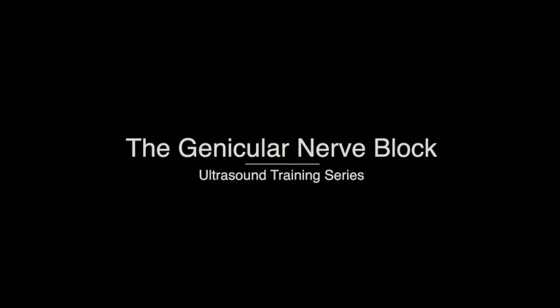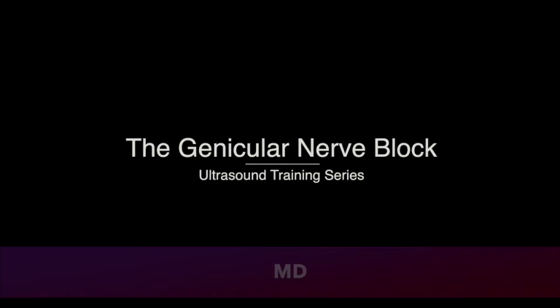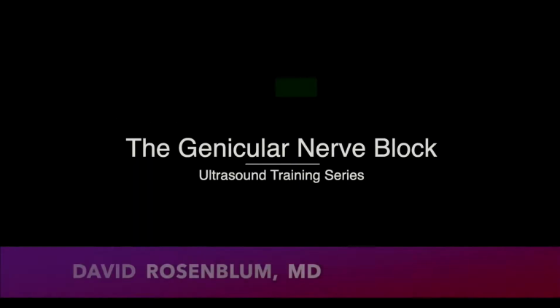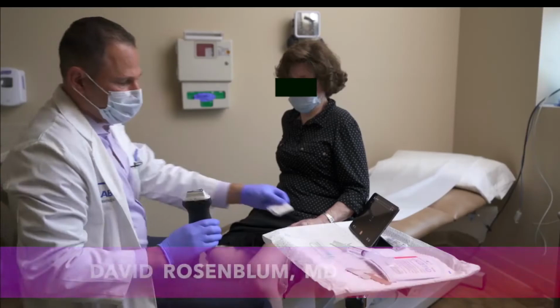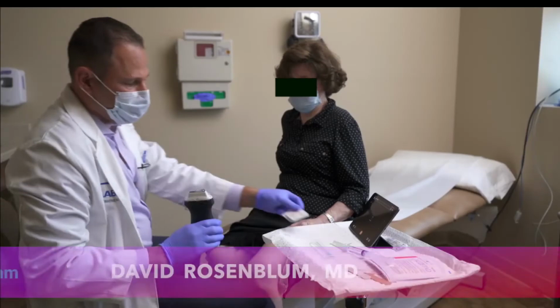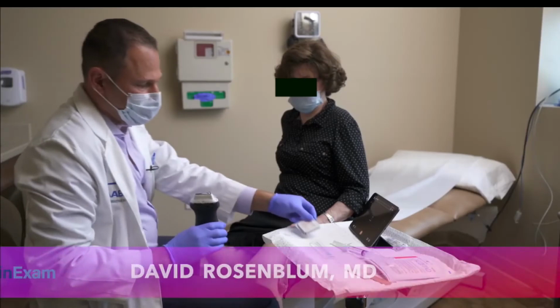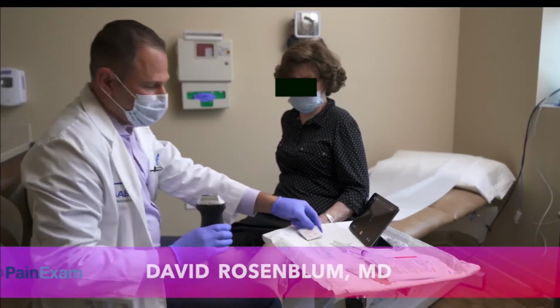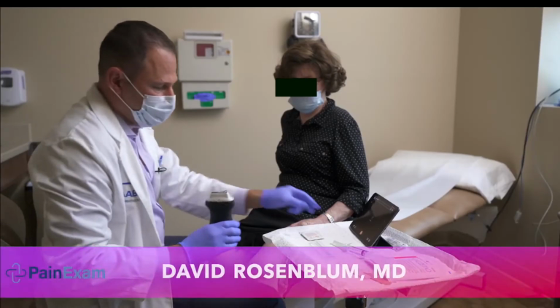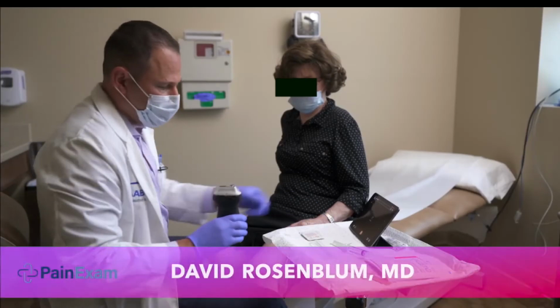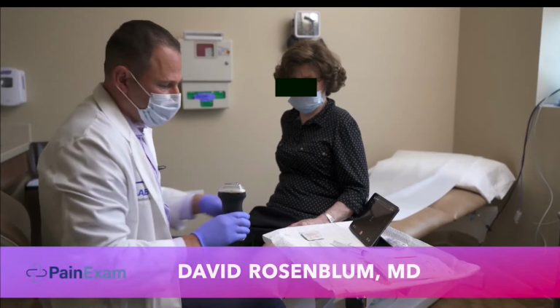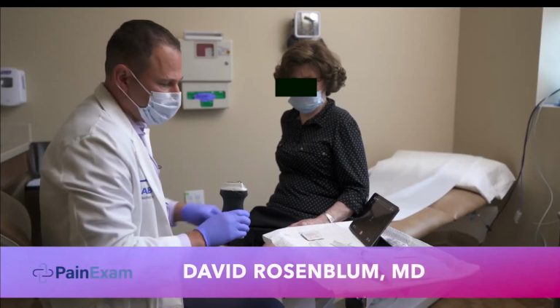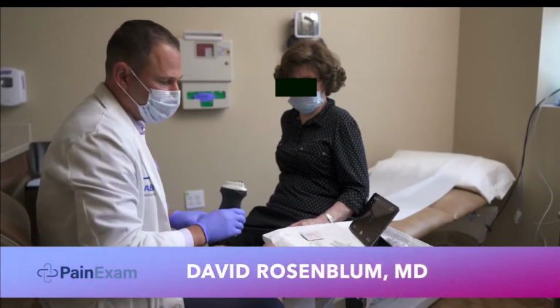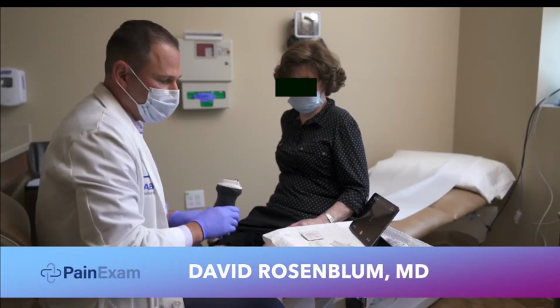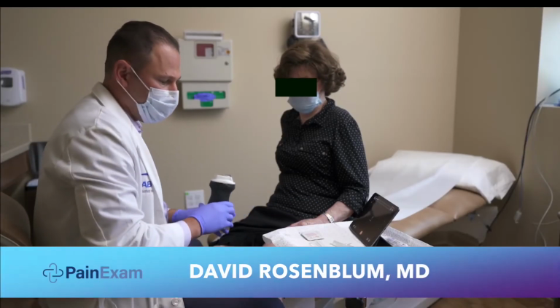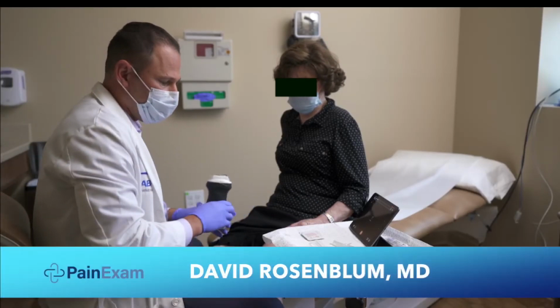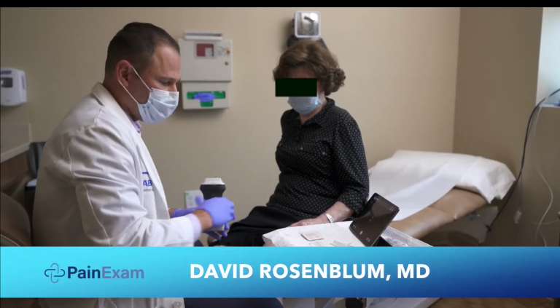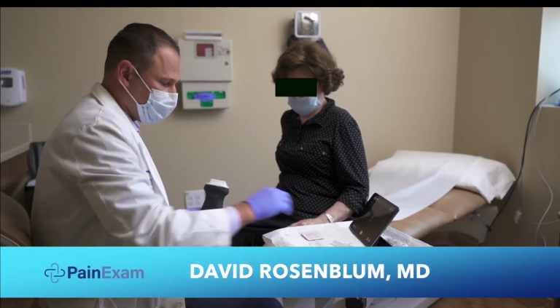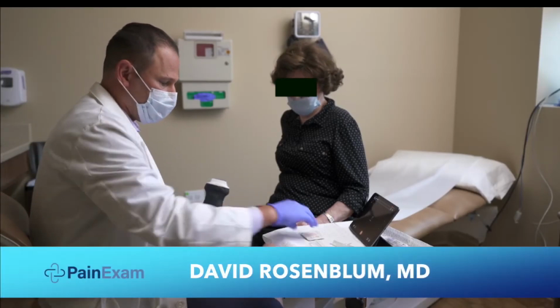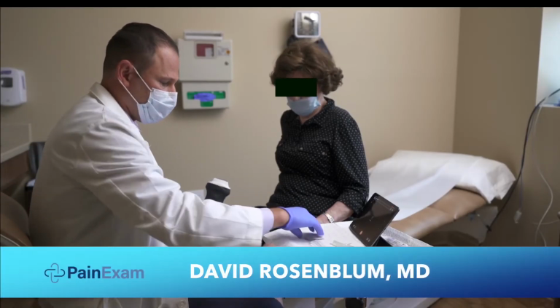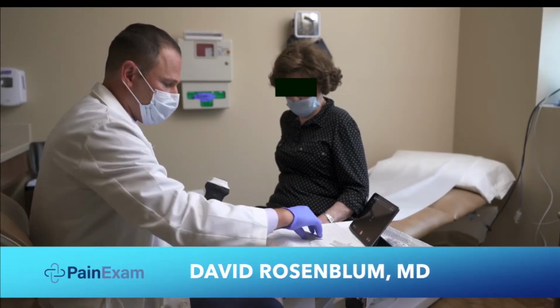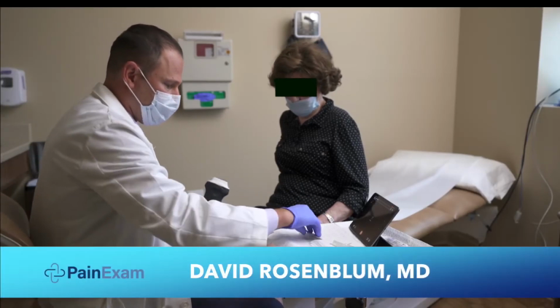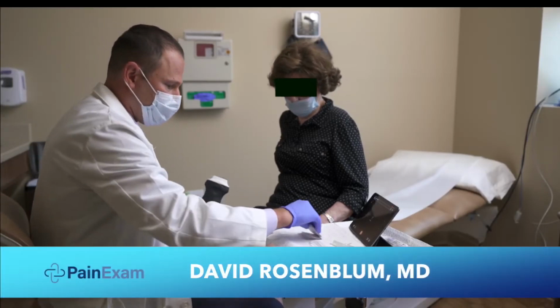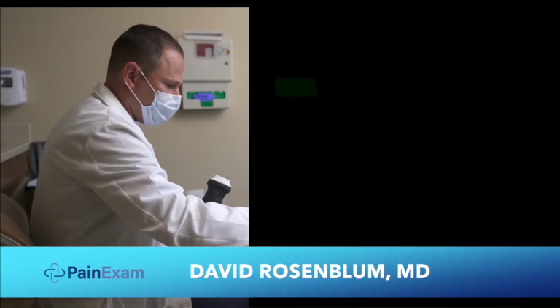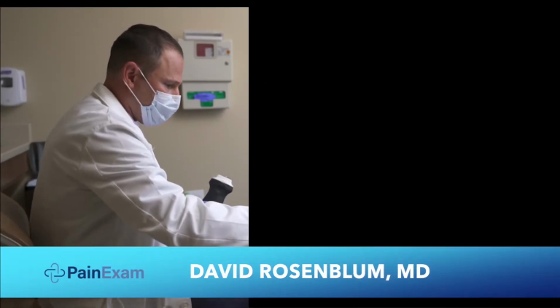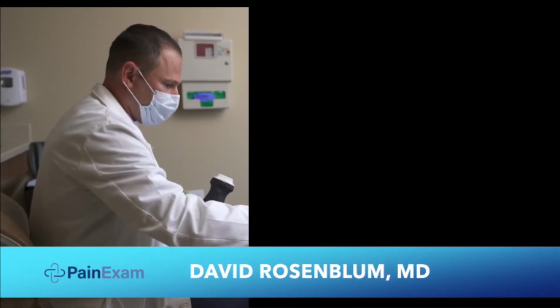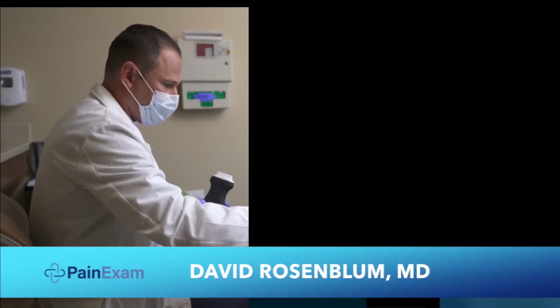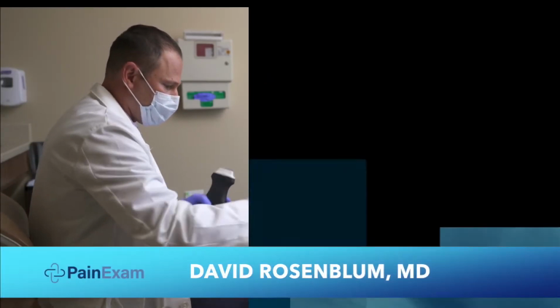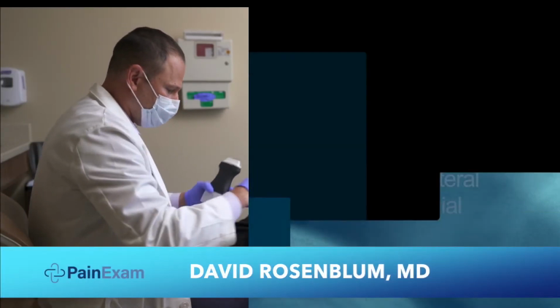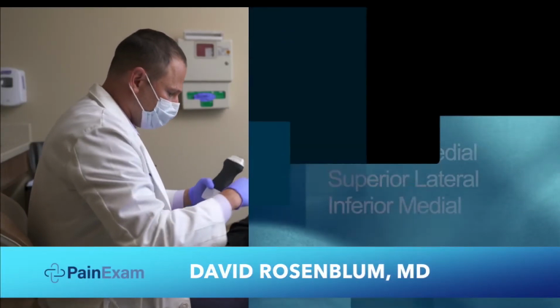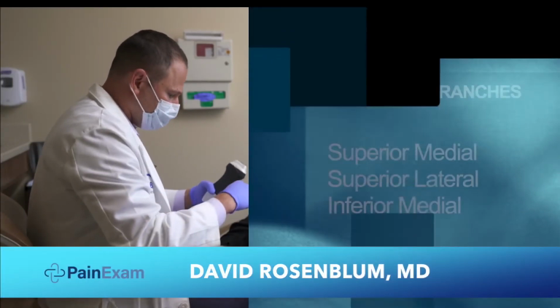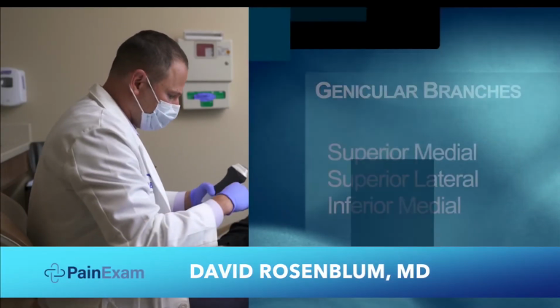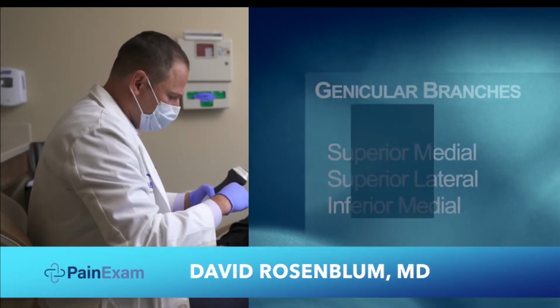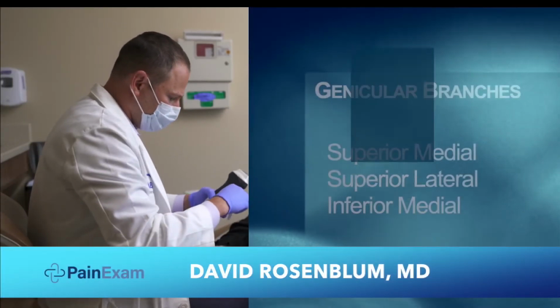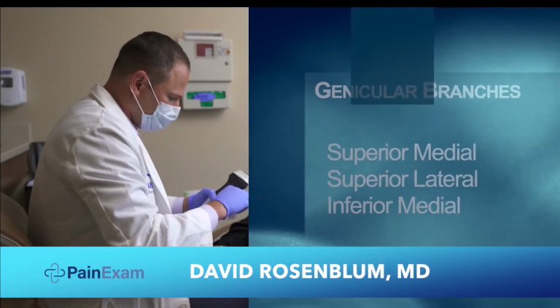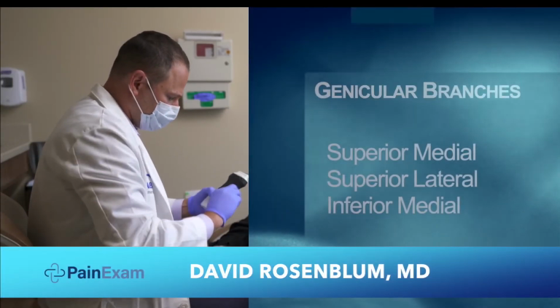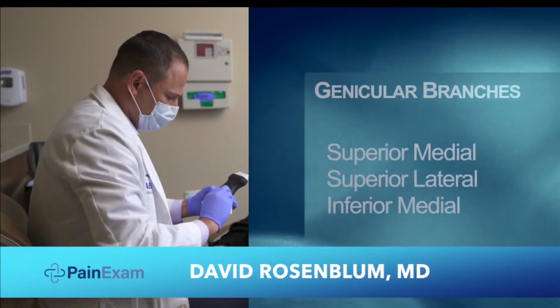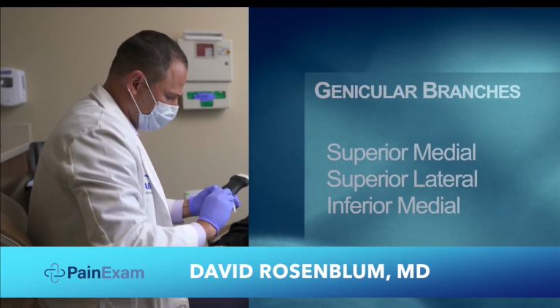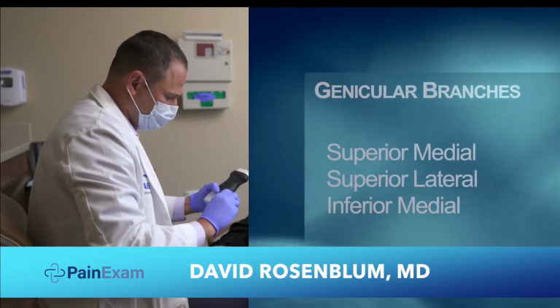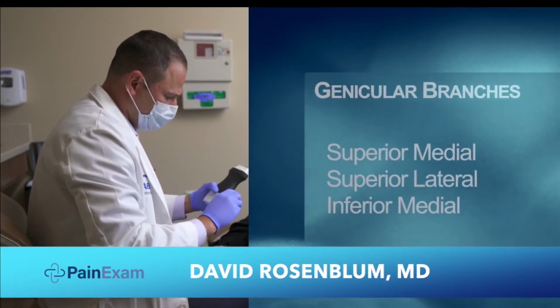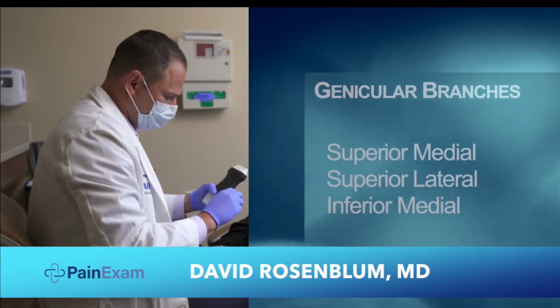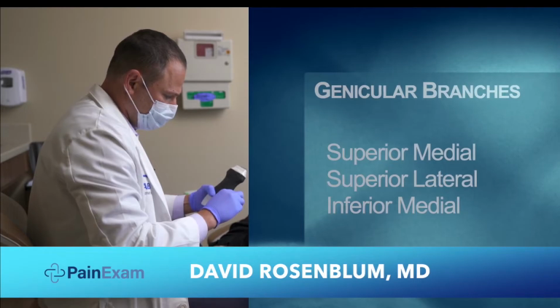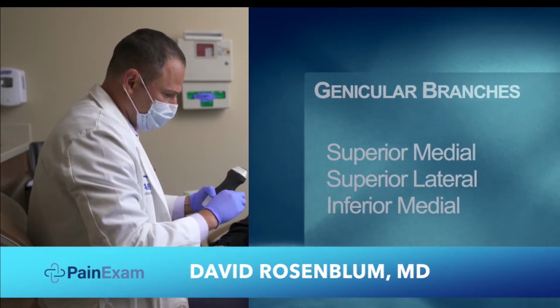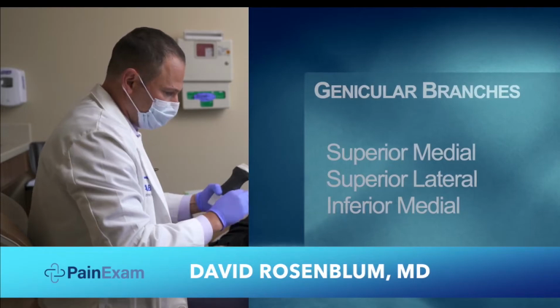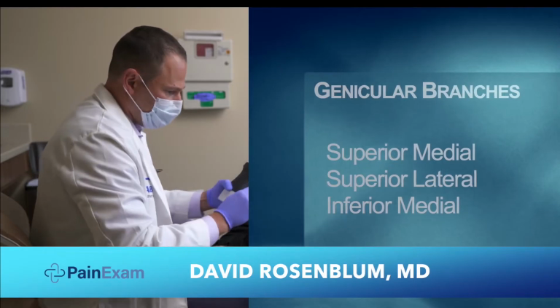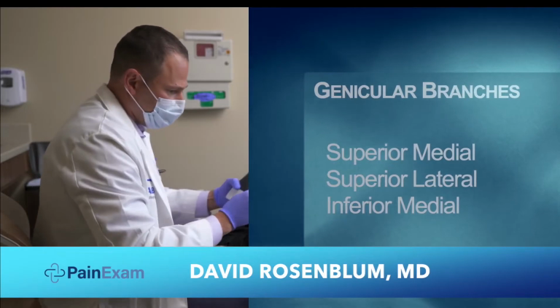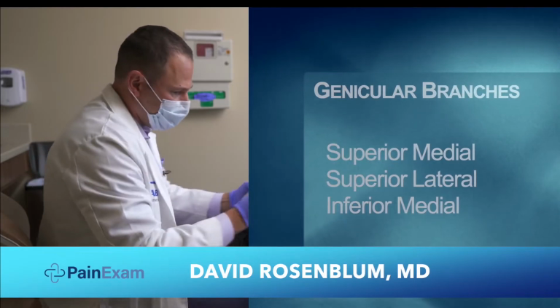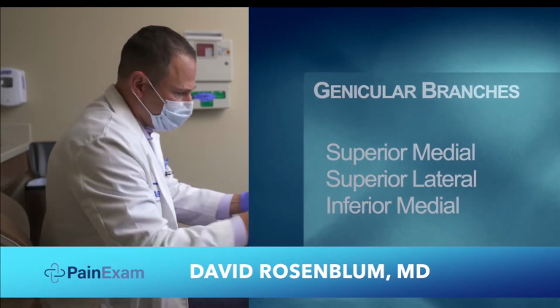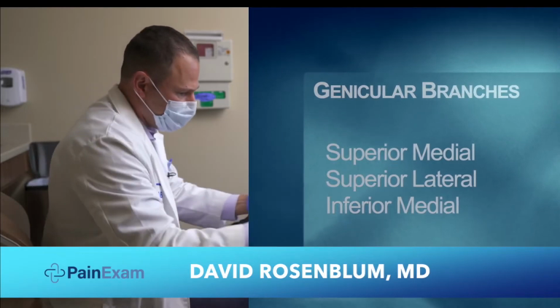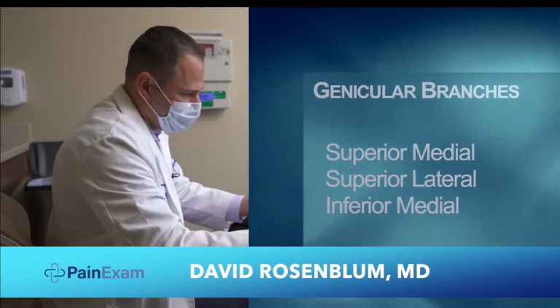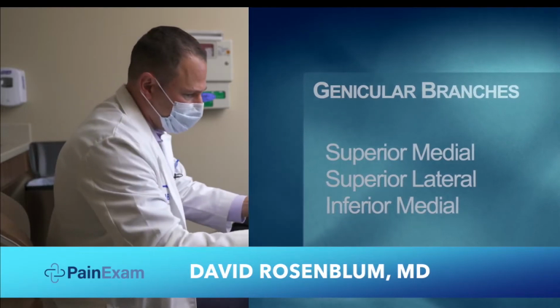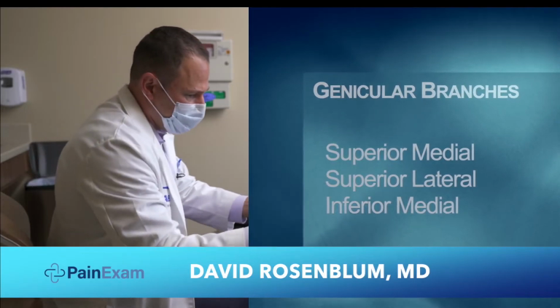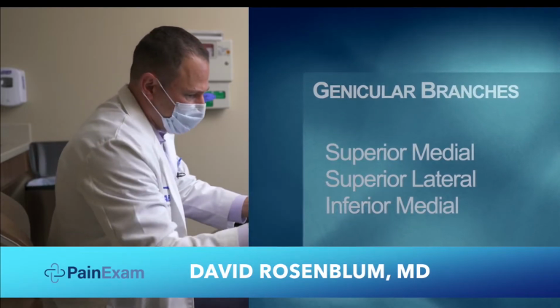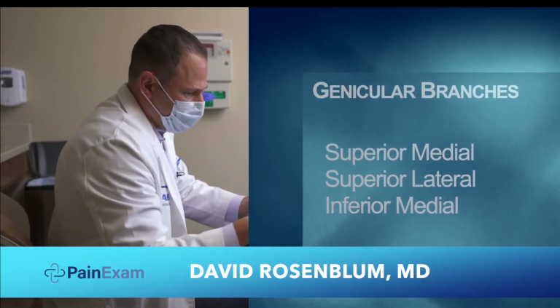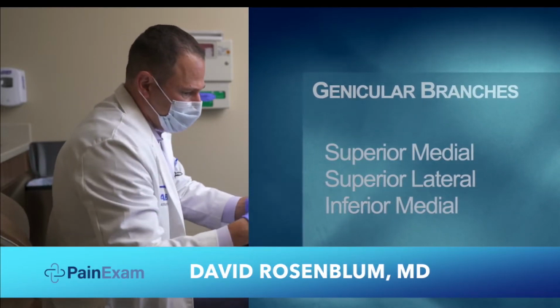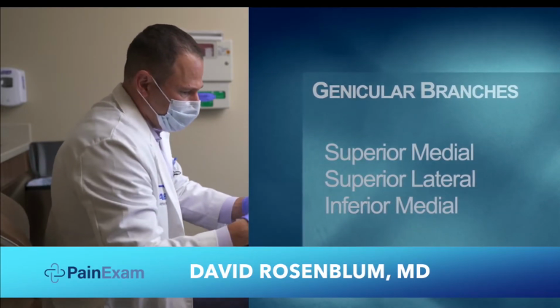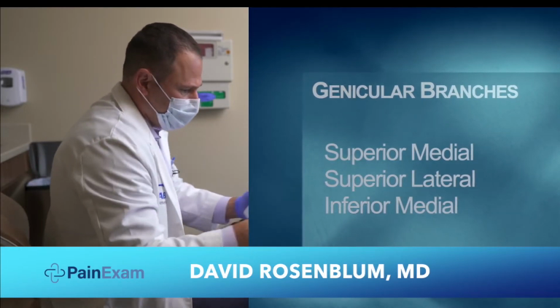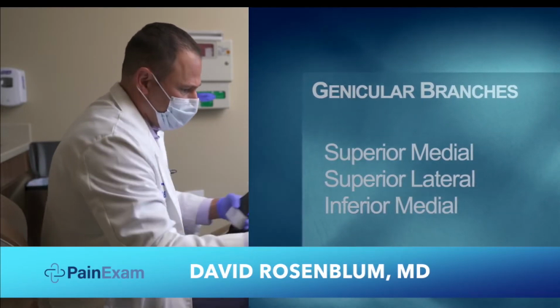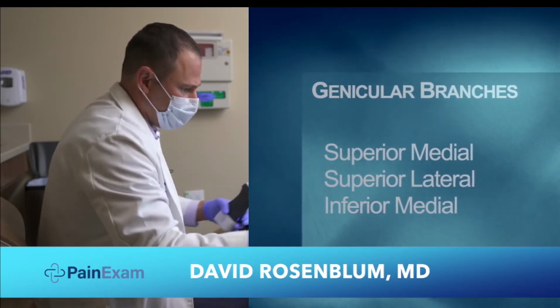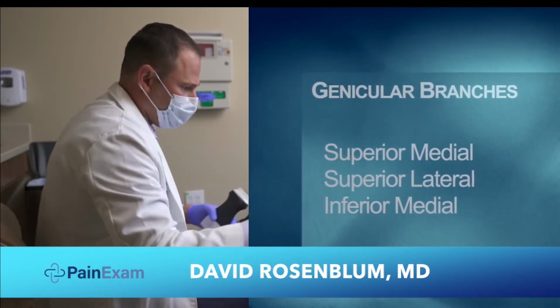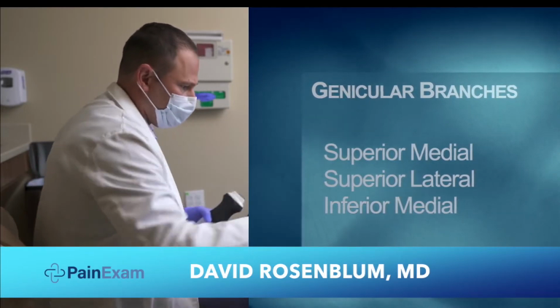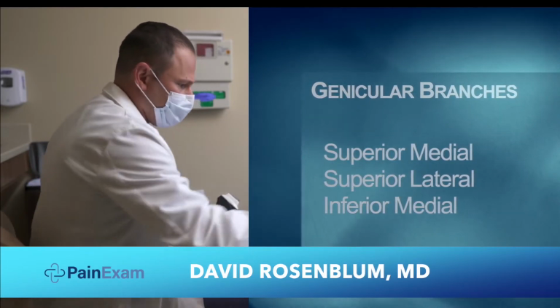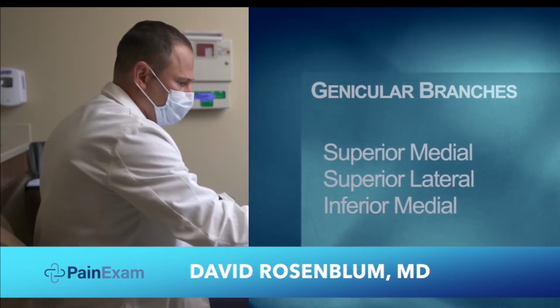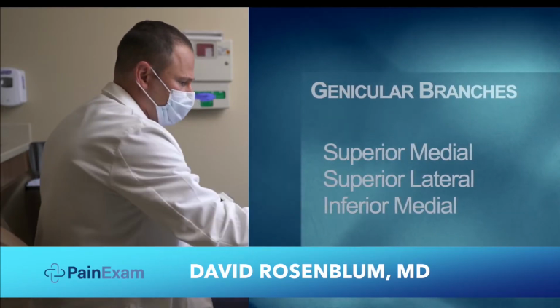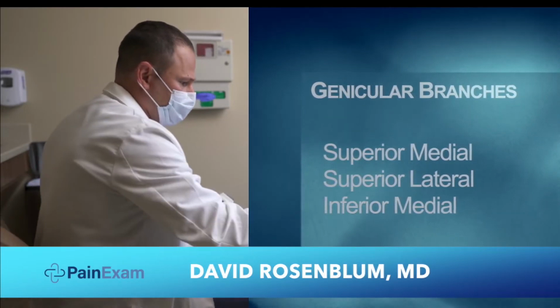We're going to do a genicular nerve block. There are three branches: the superior medial, superior lateral, and inferior medial branch.